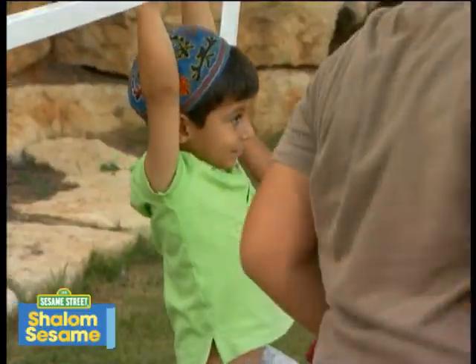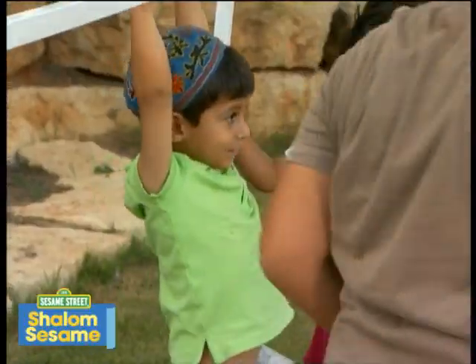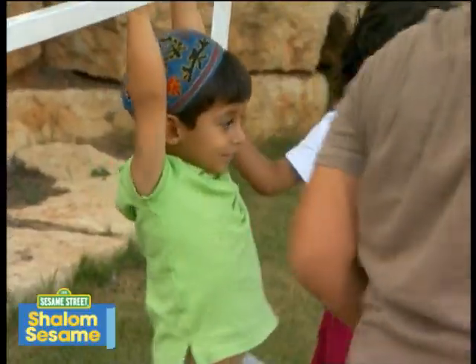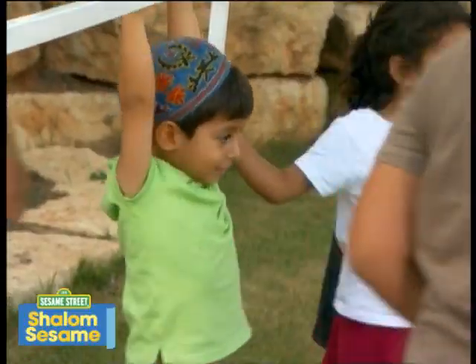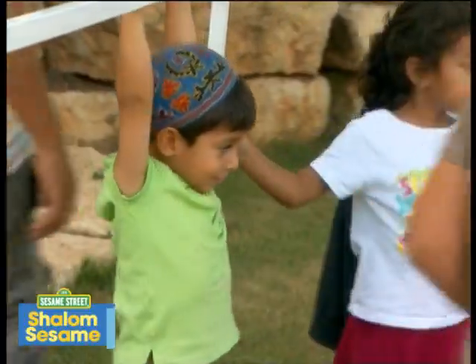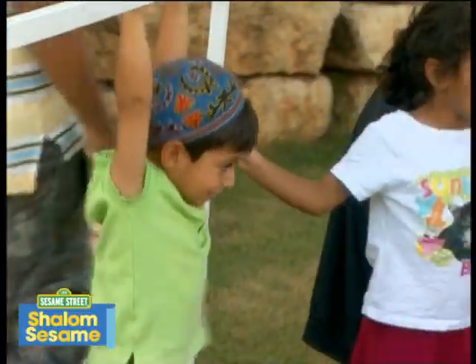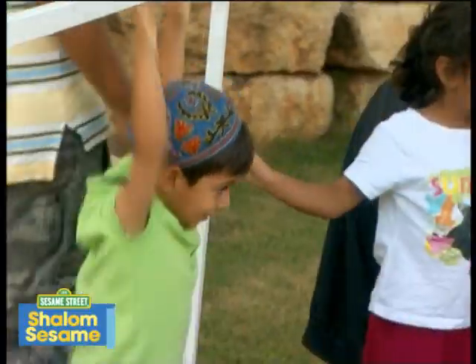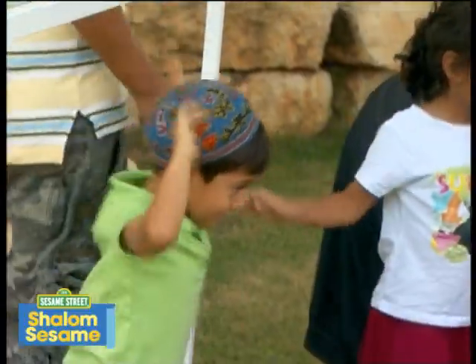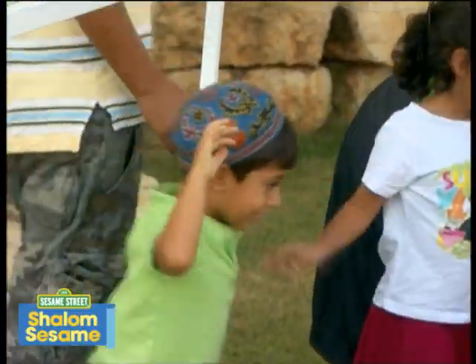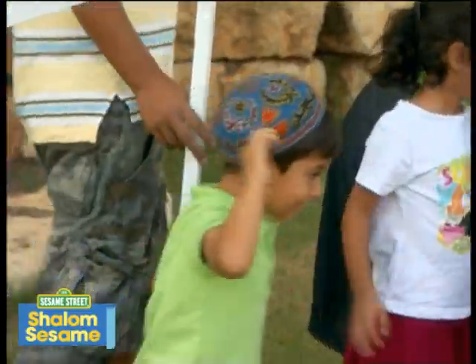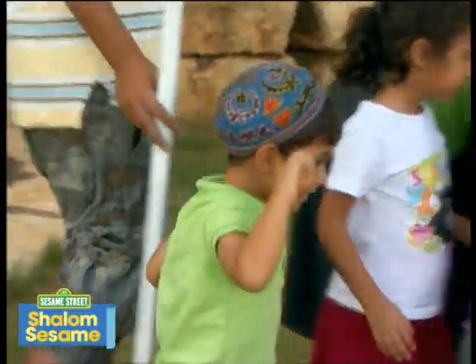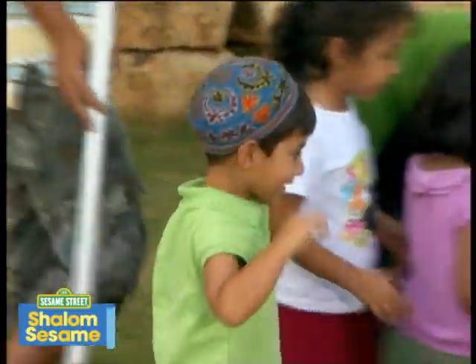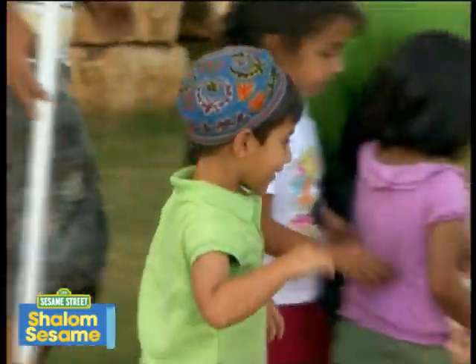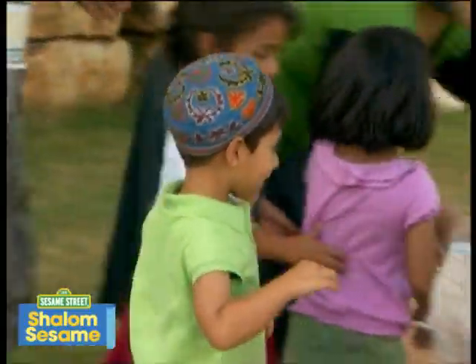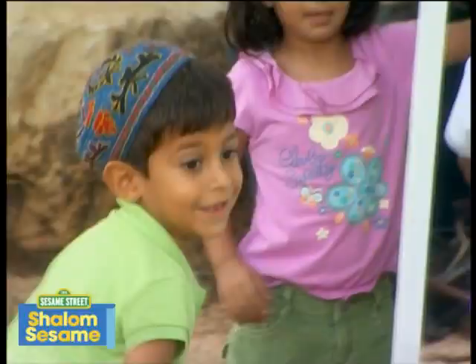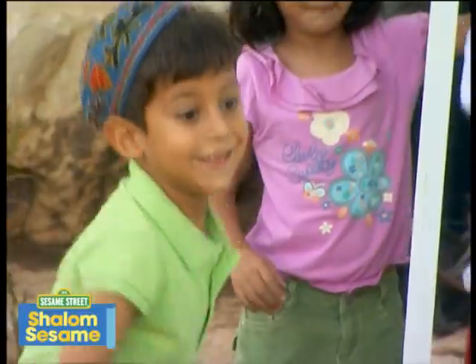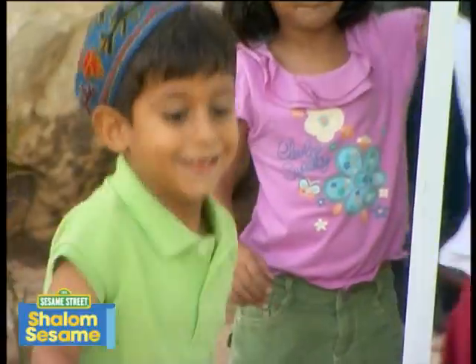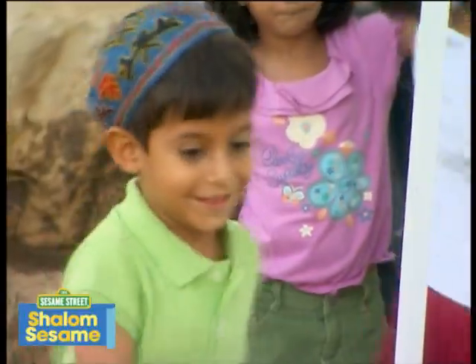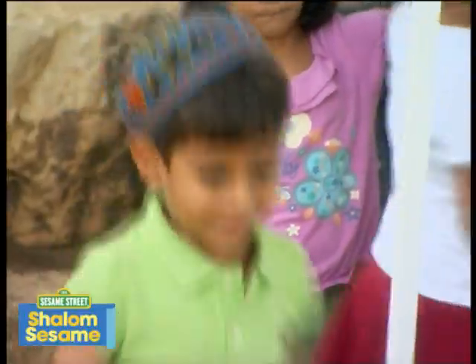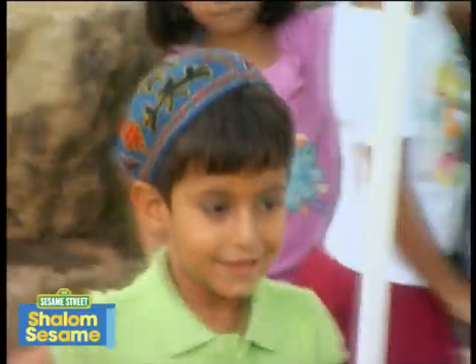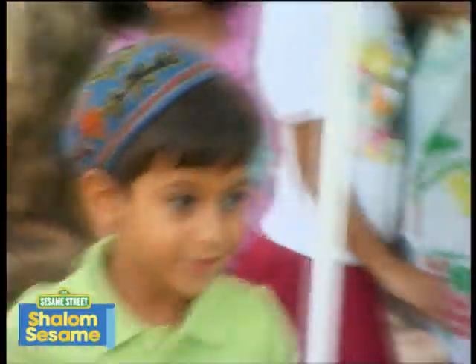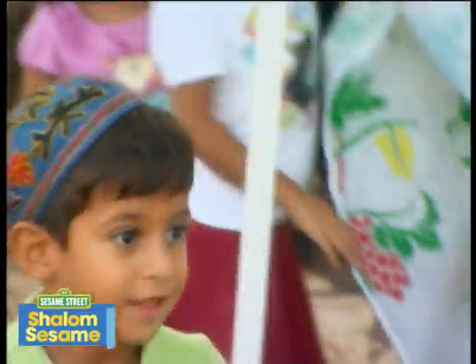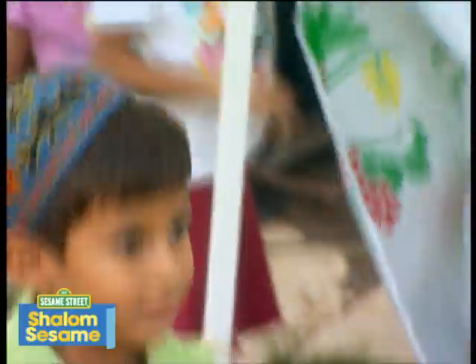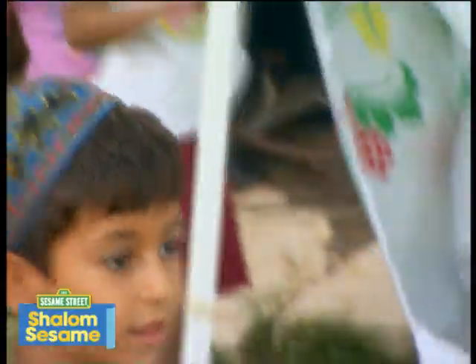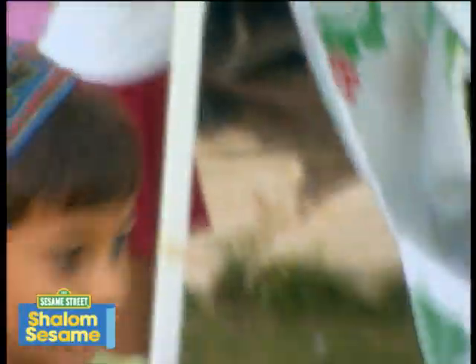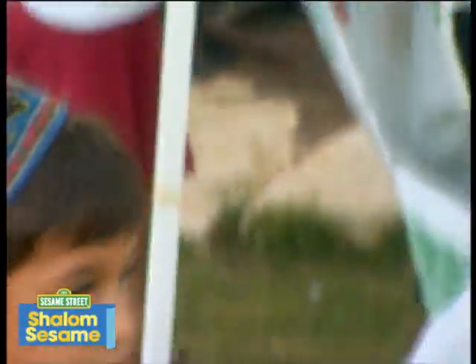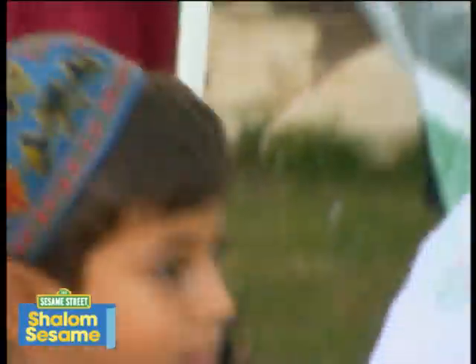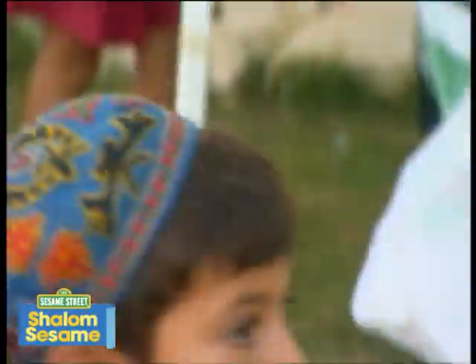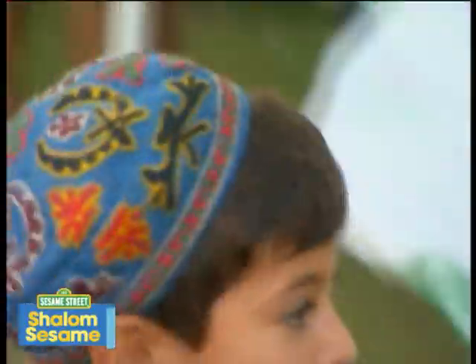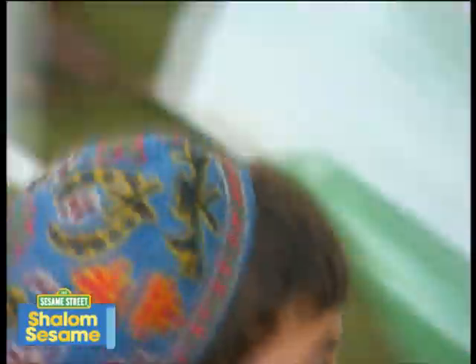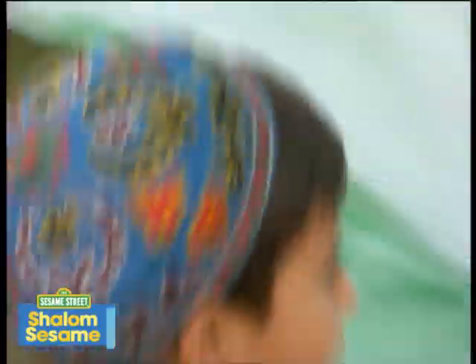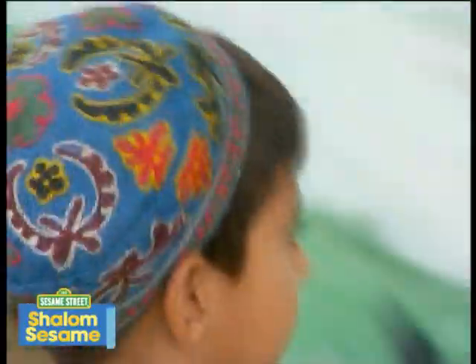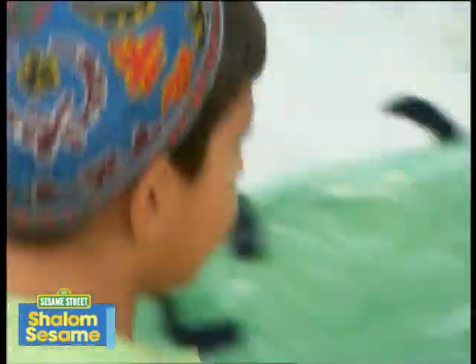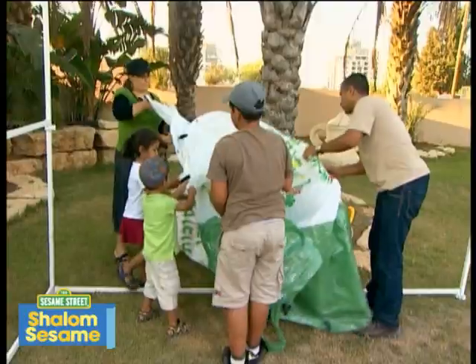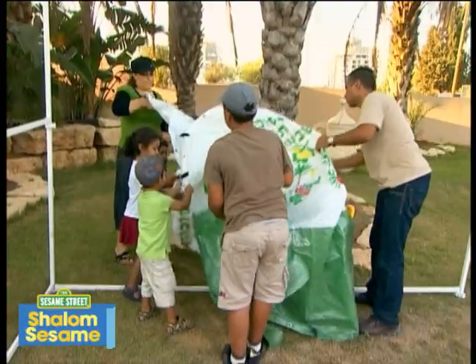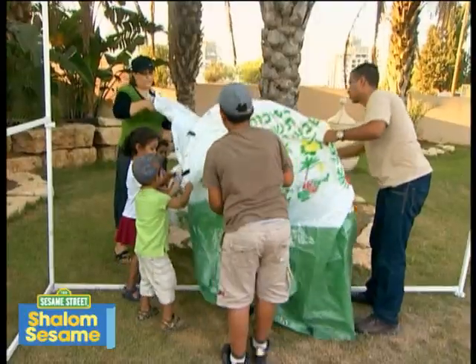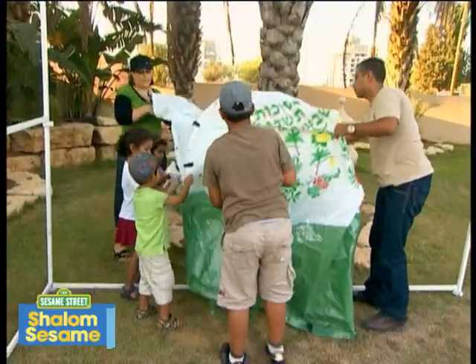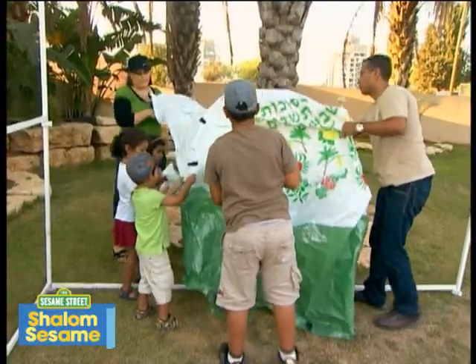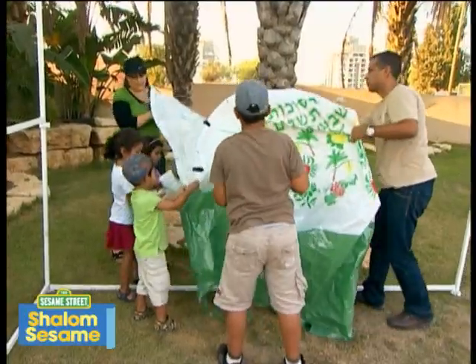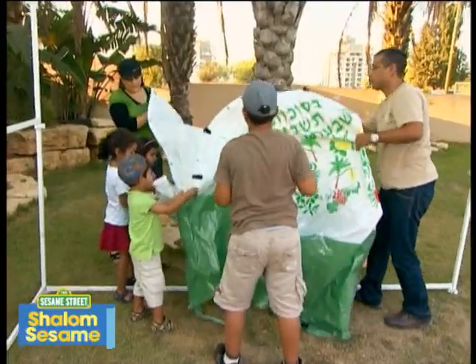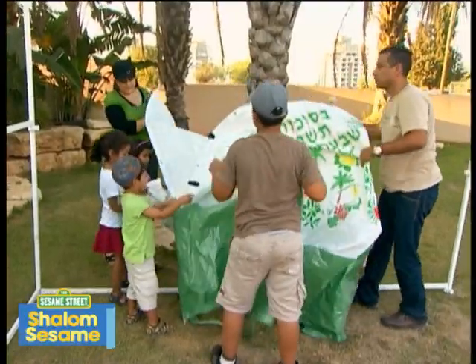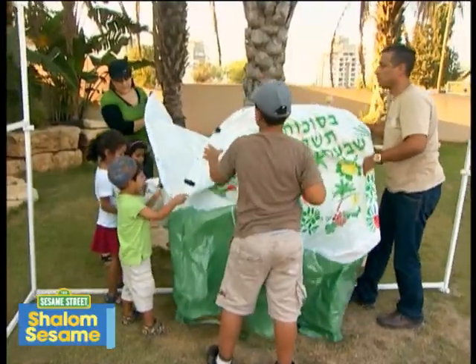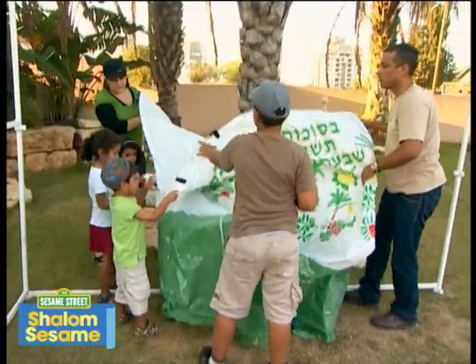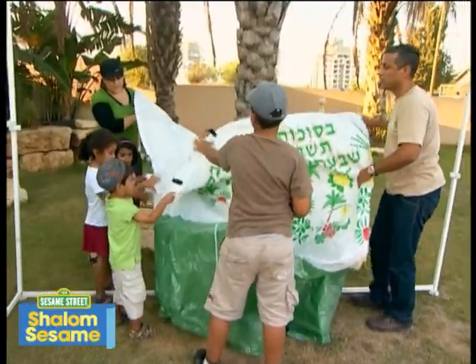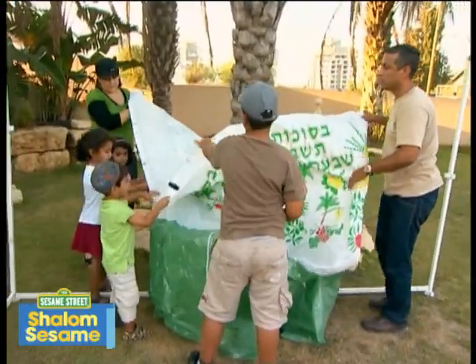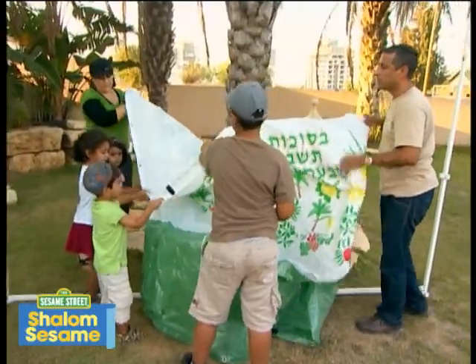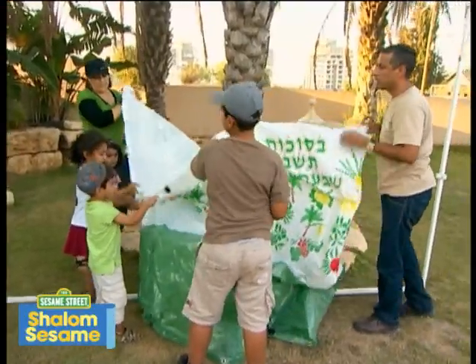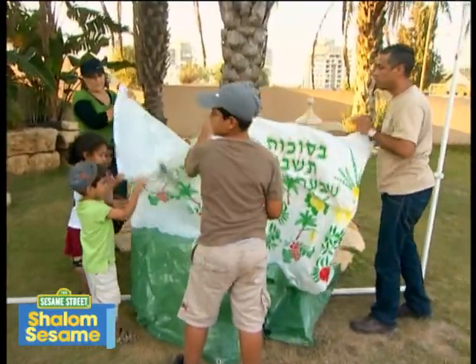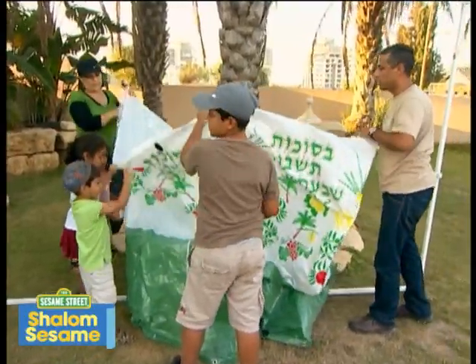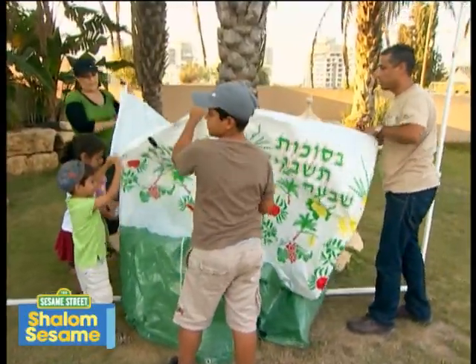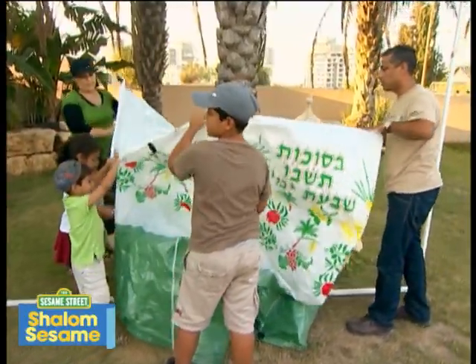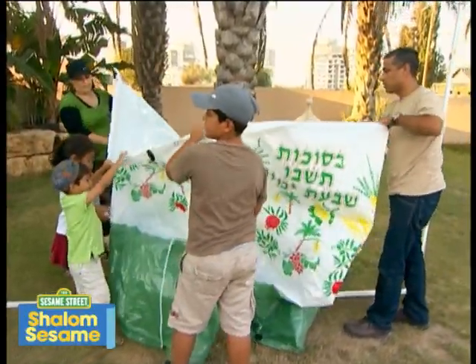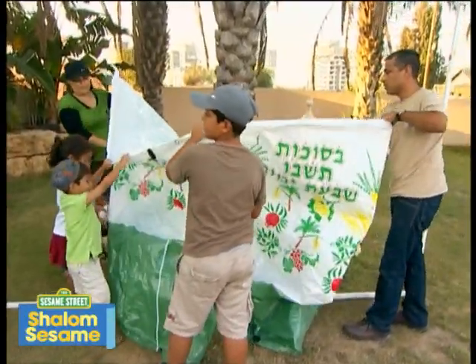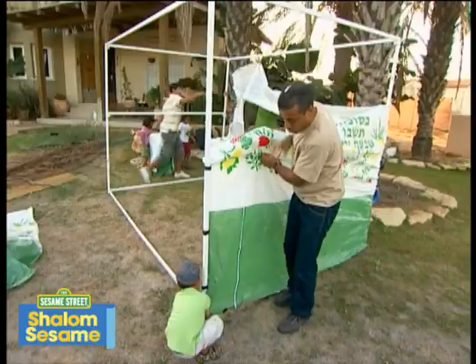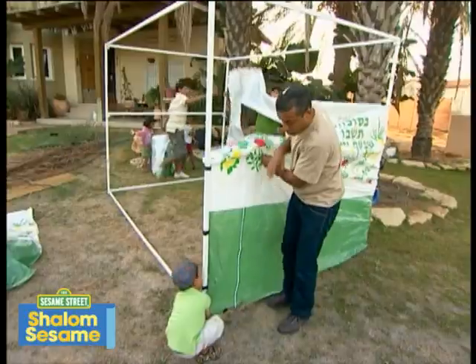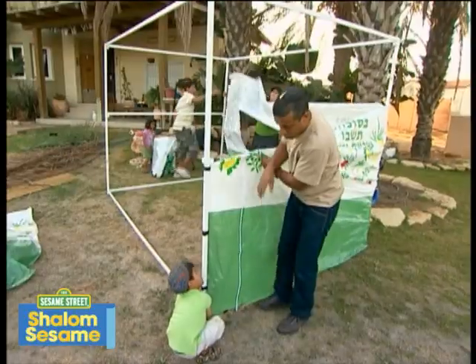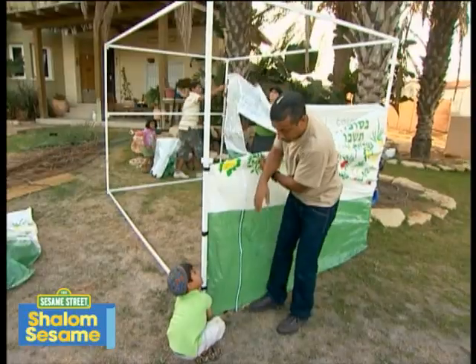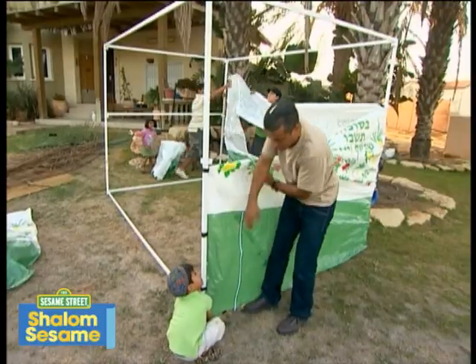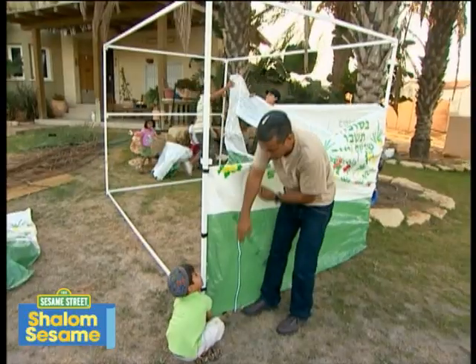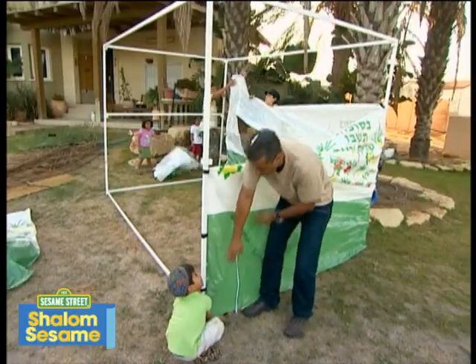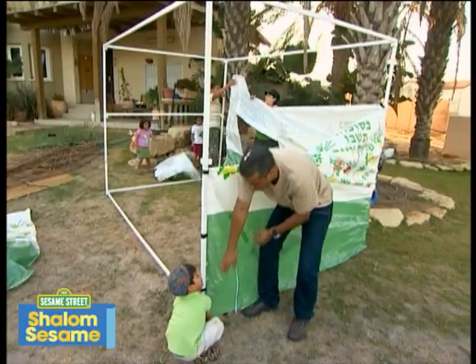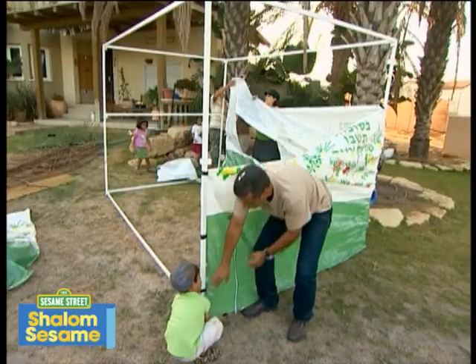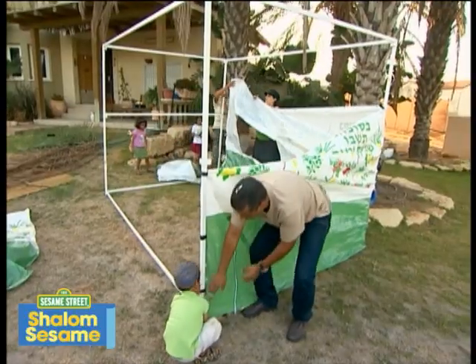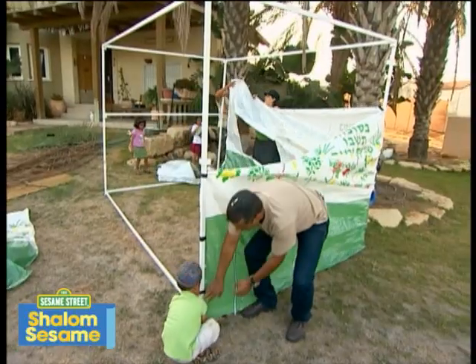Shalom! My name is Noam, and I am four years old. I live in Be'er Tufya, a town in Israel.